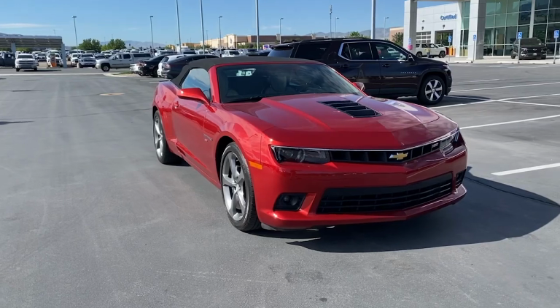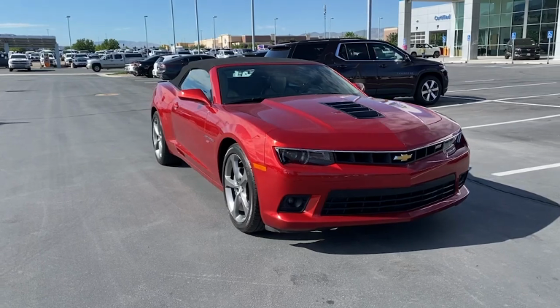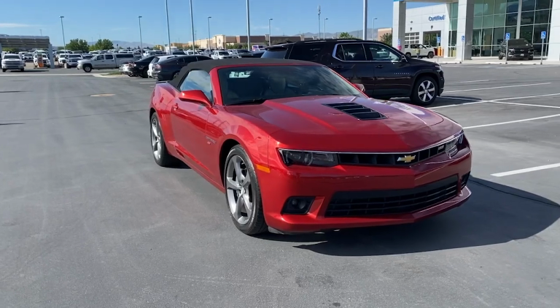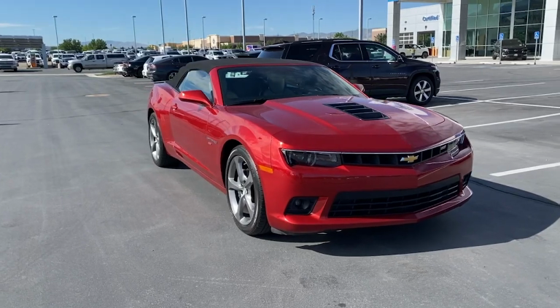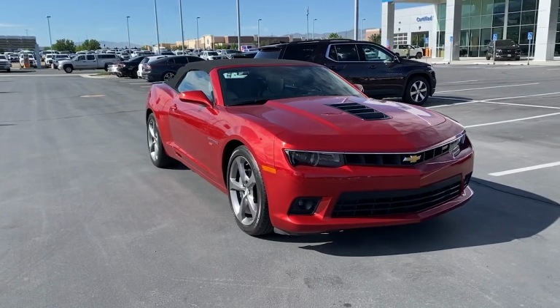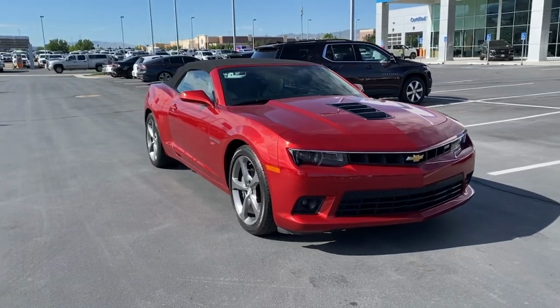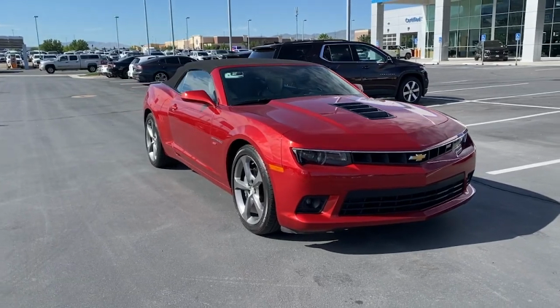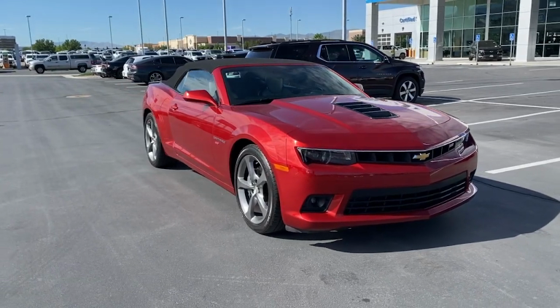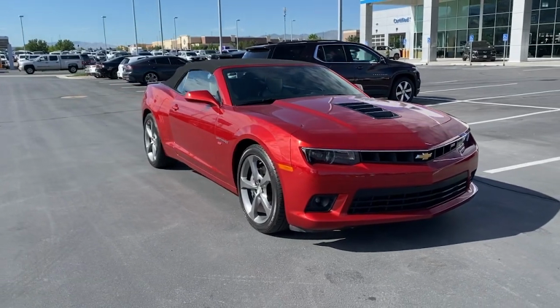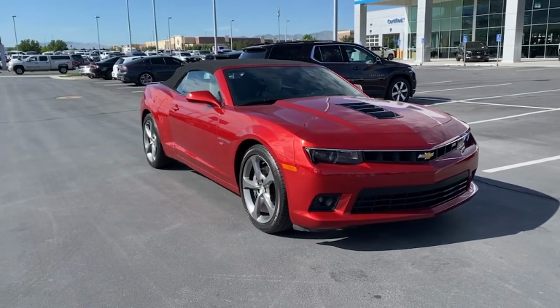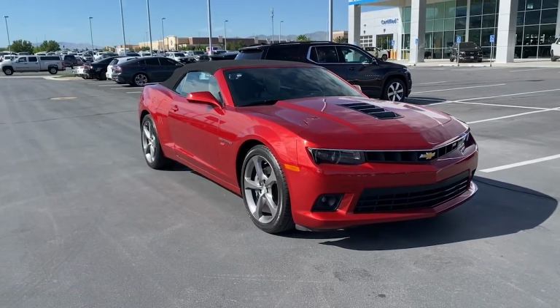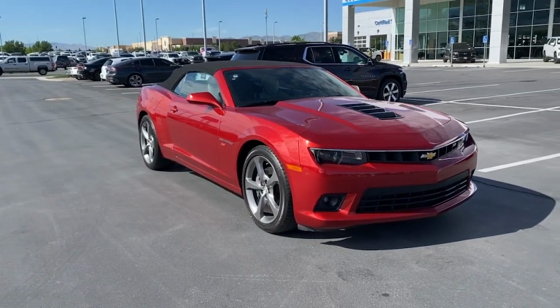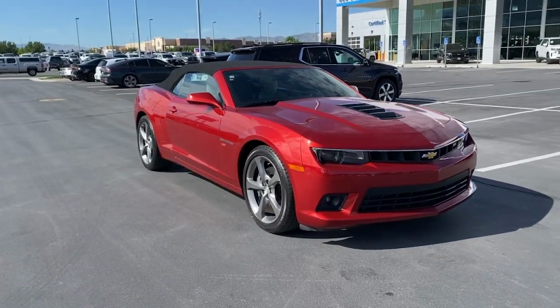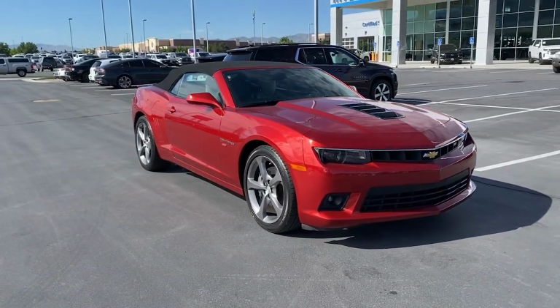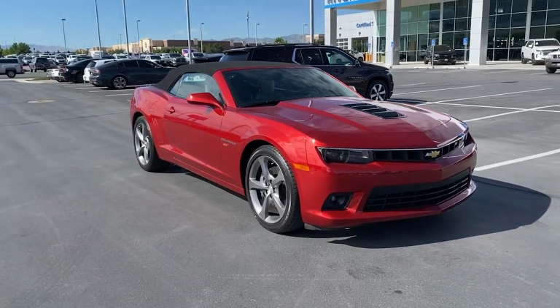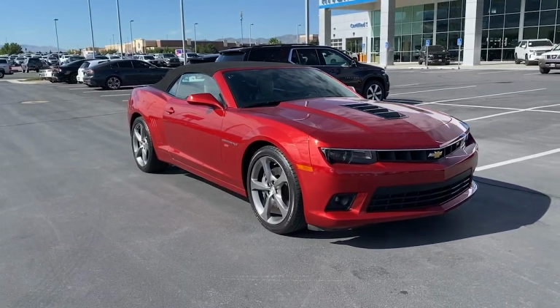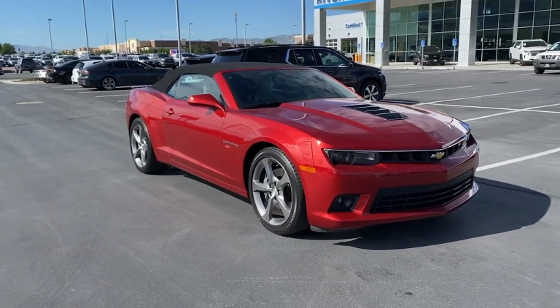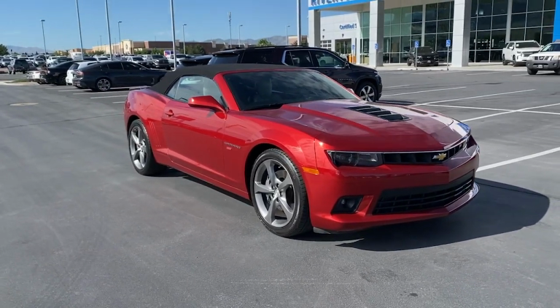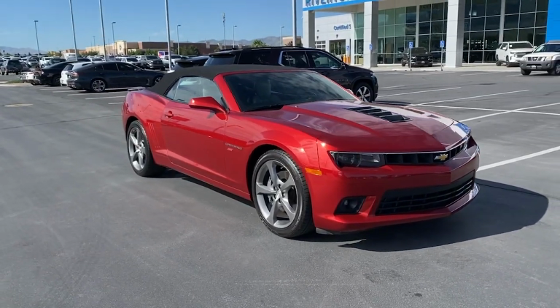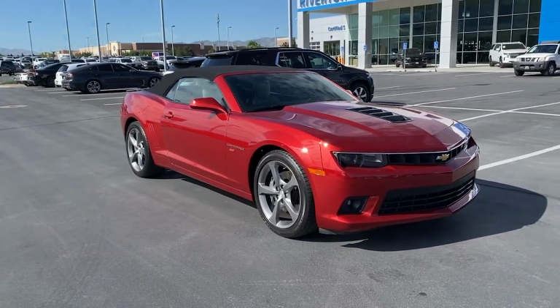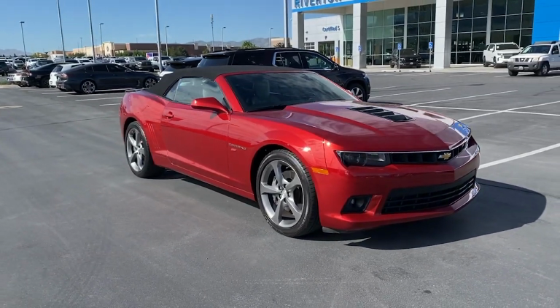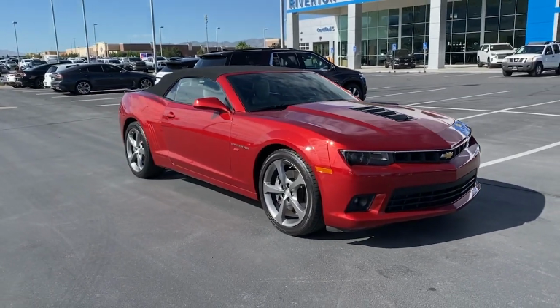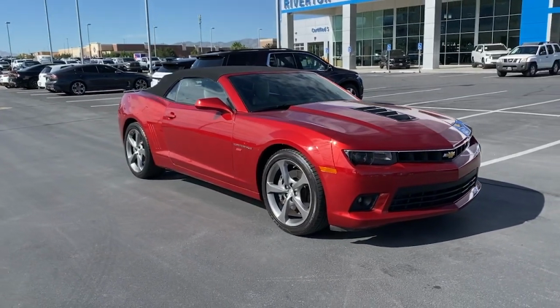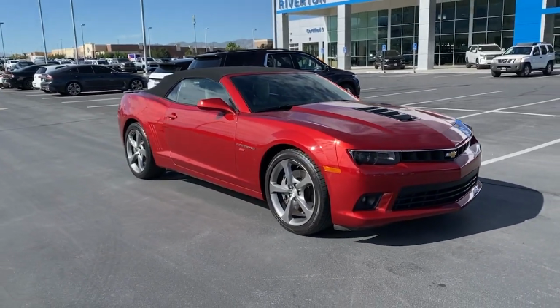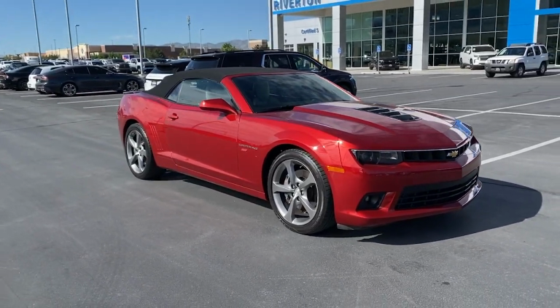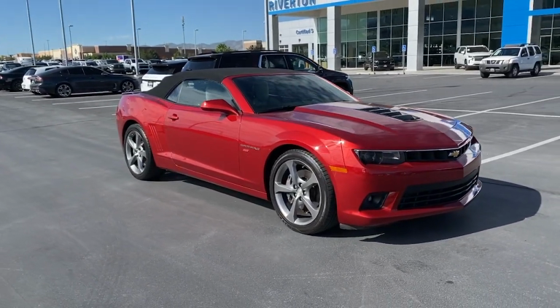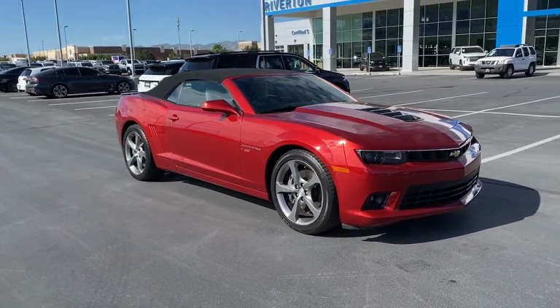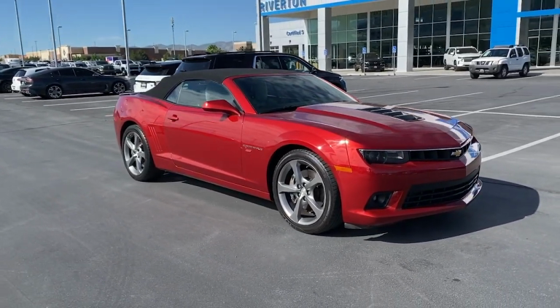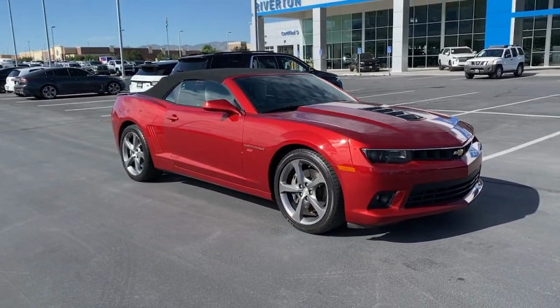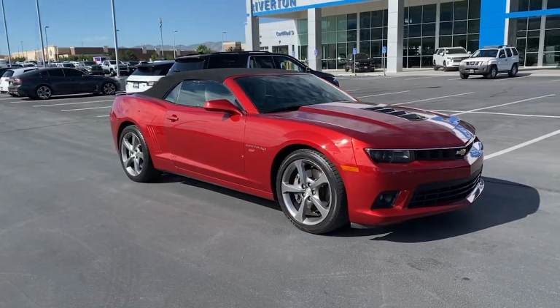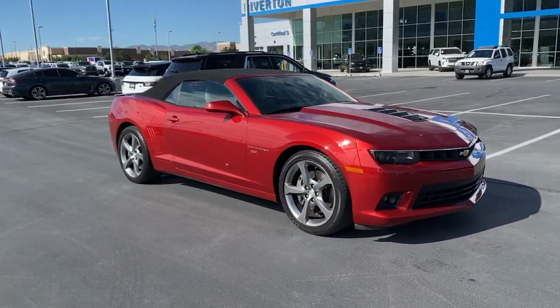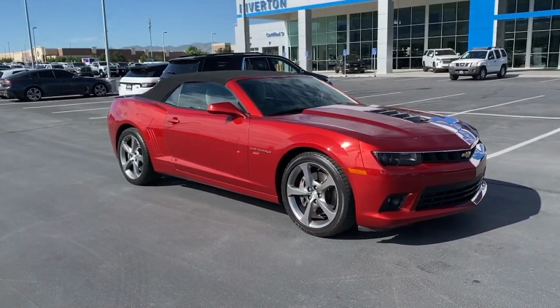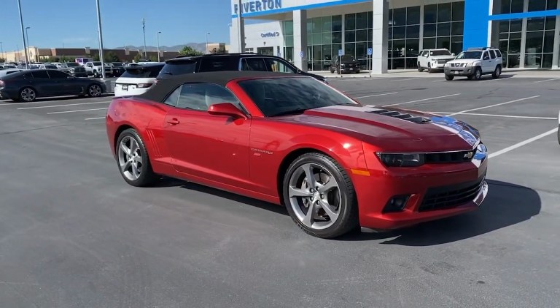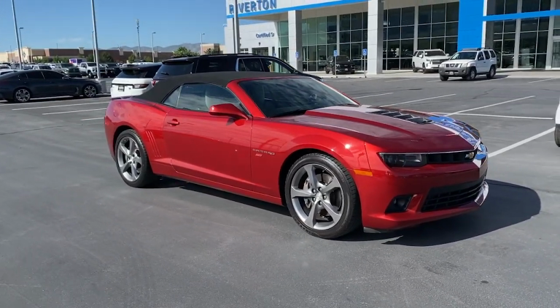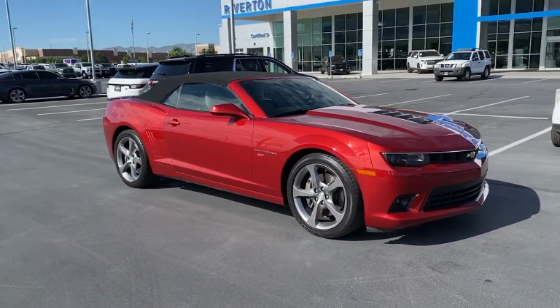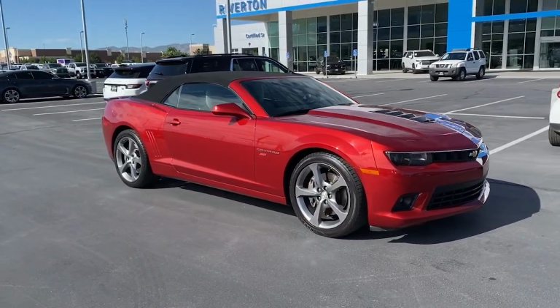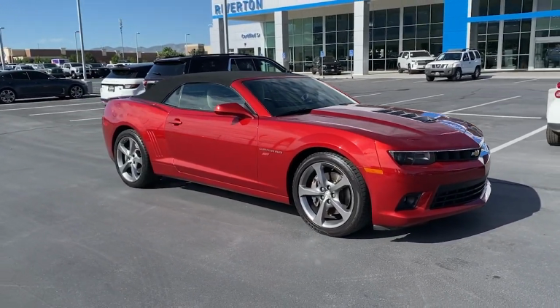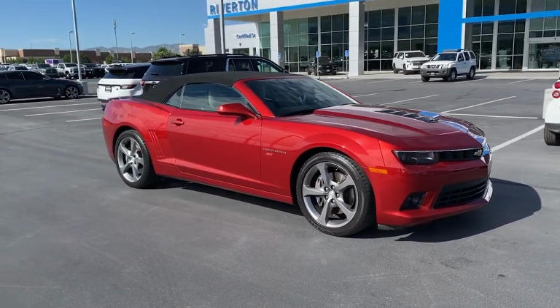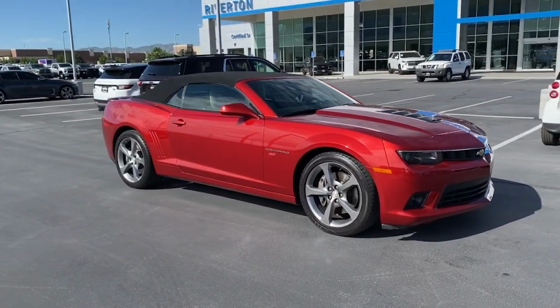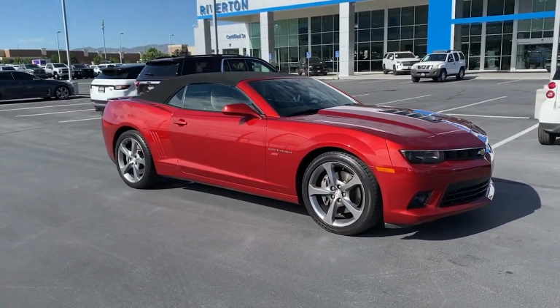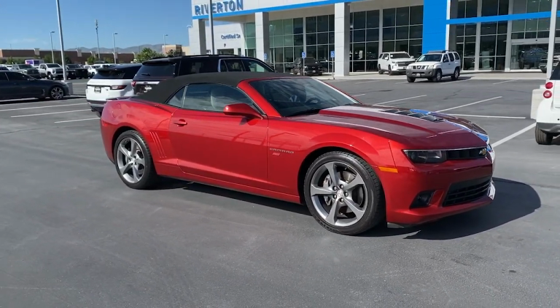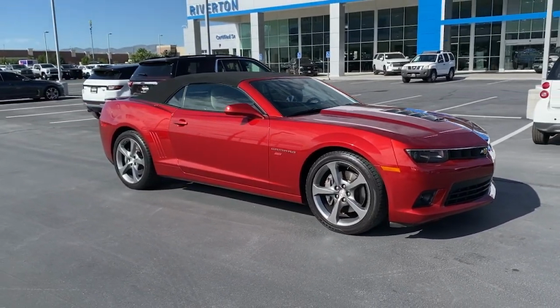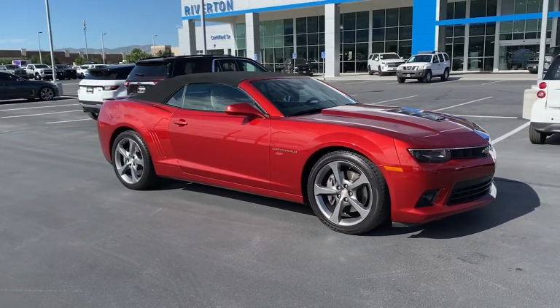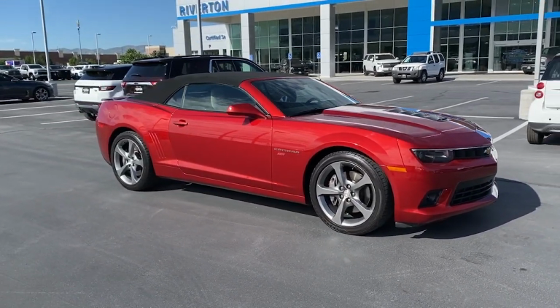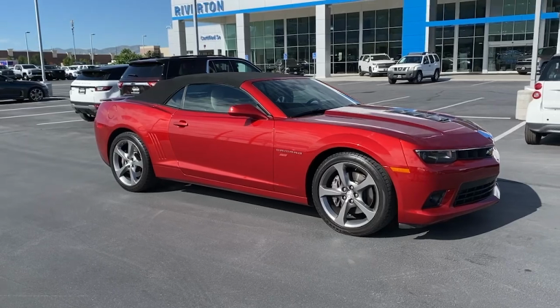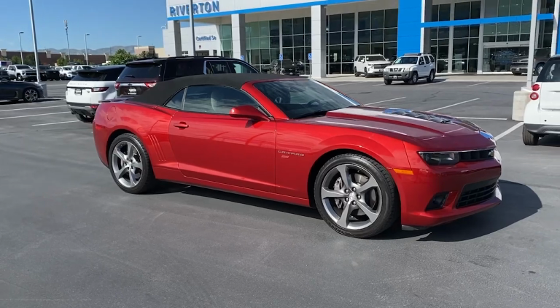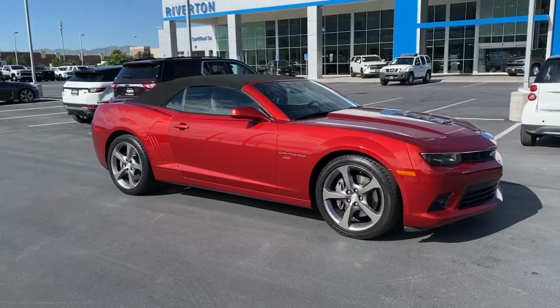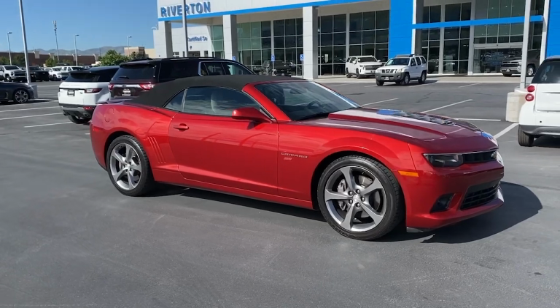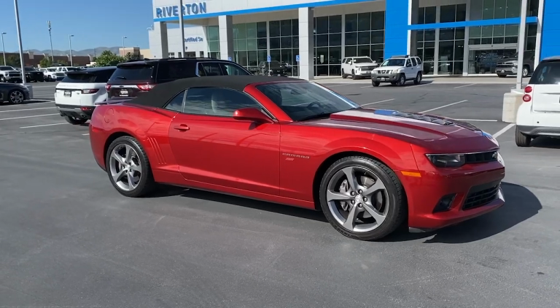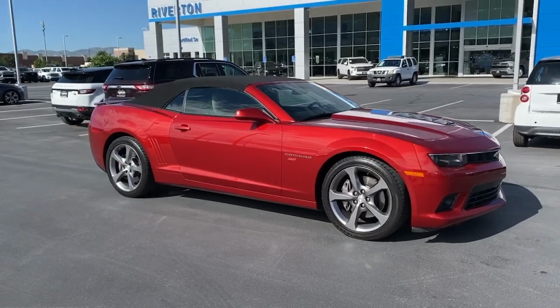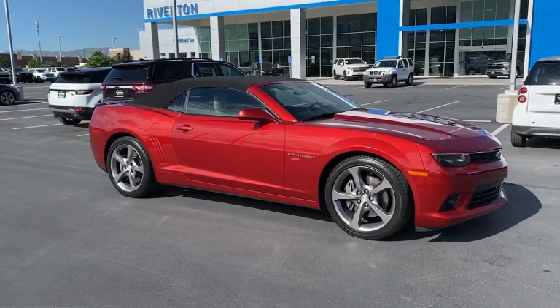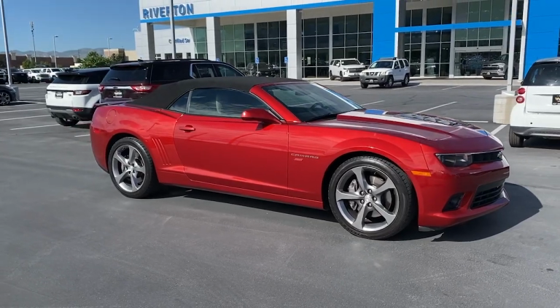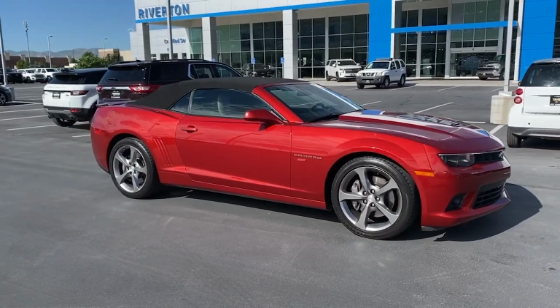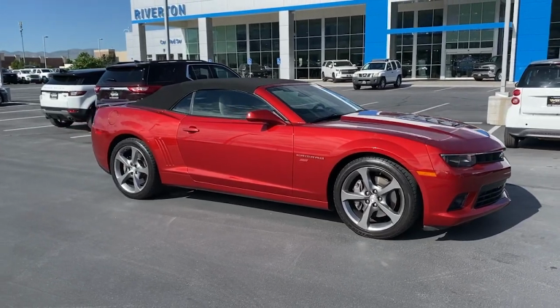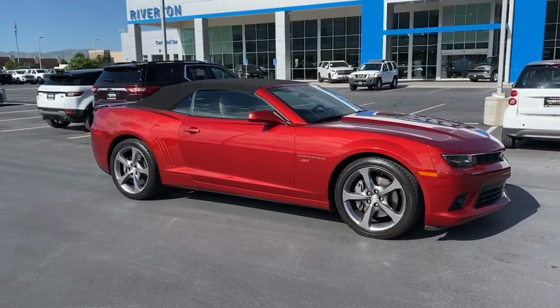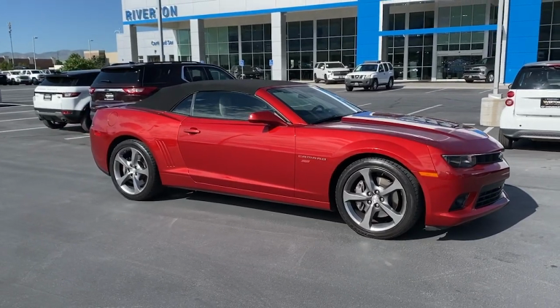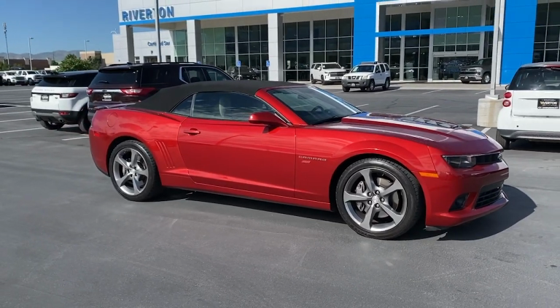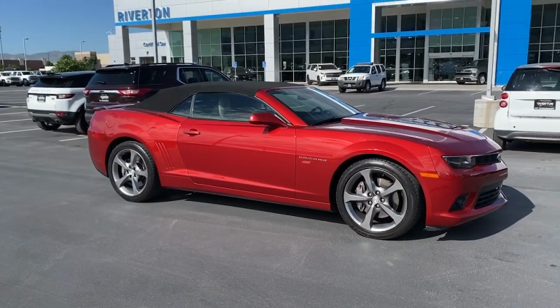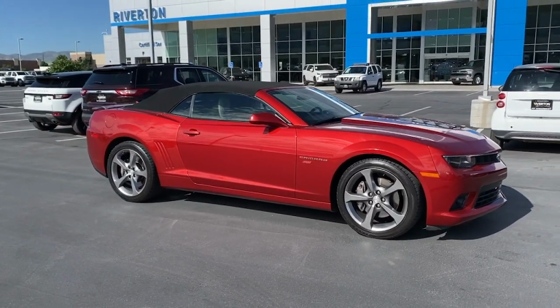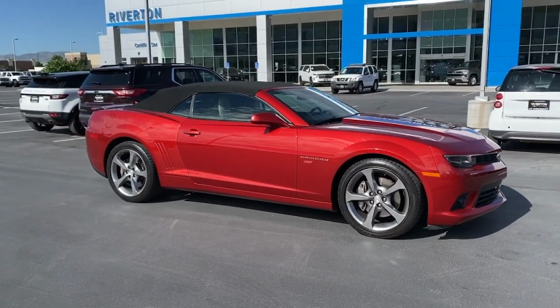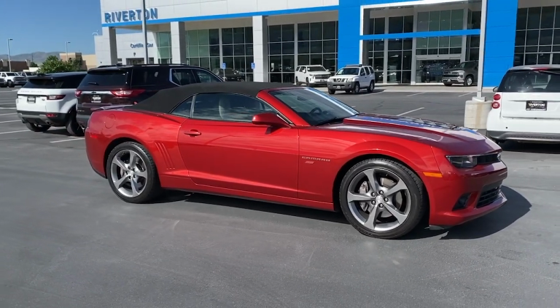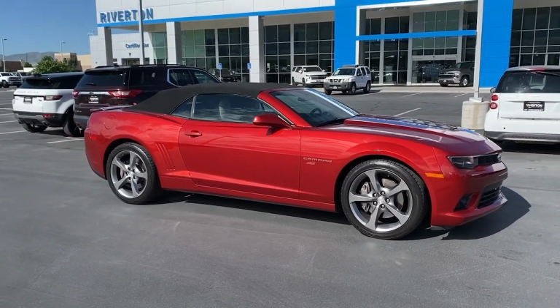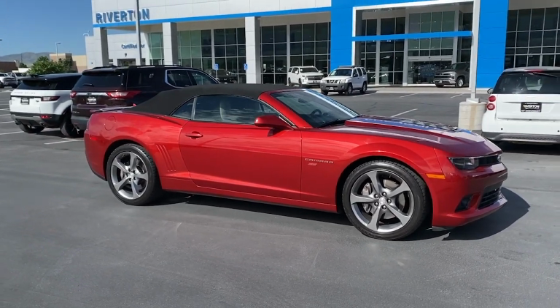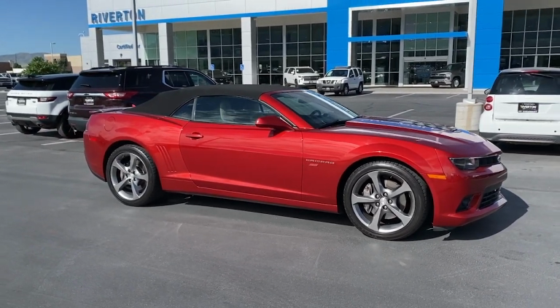Quench your thirst for exhilaration in the legendary Camaro — the athletic performer with an aggressive stance and driver-centered technology.